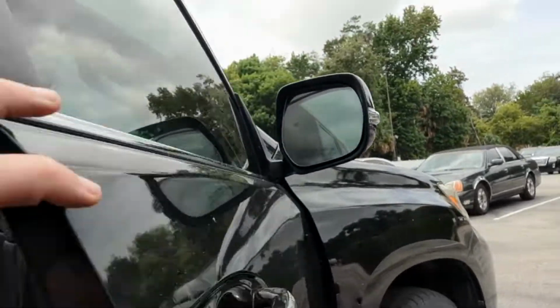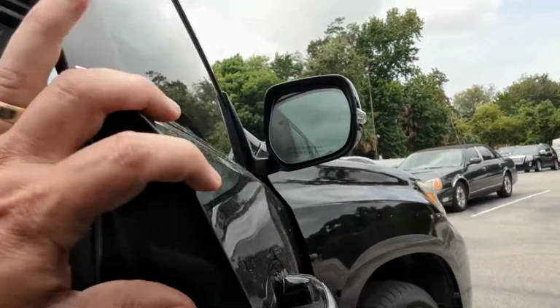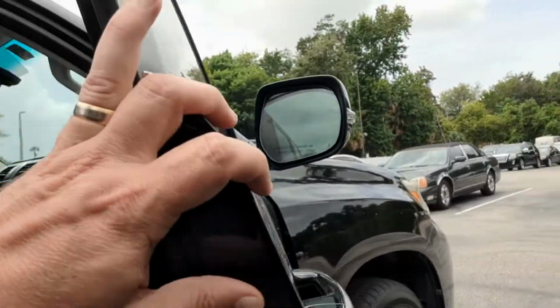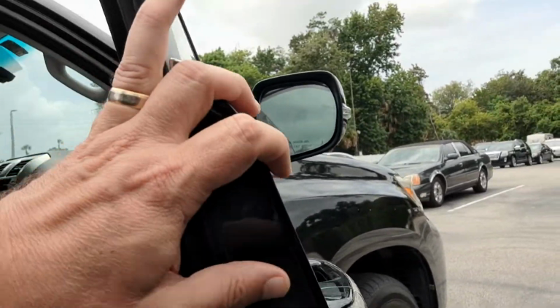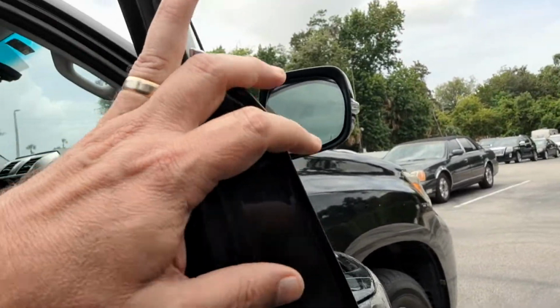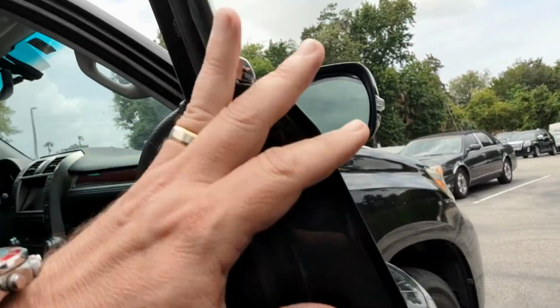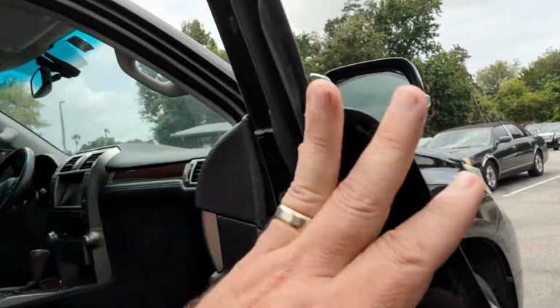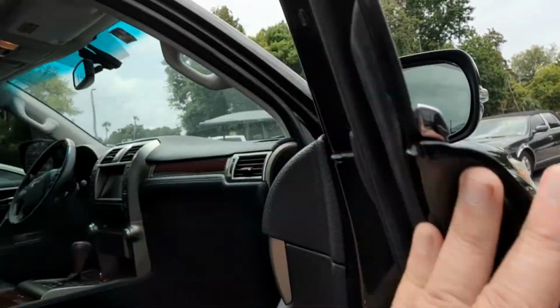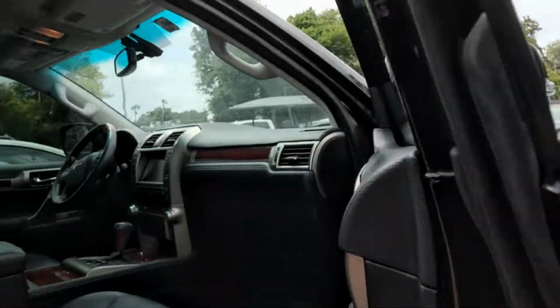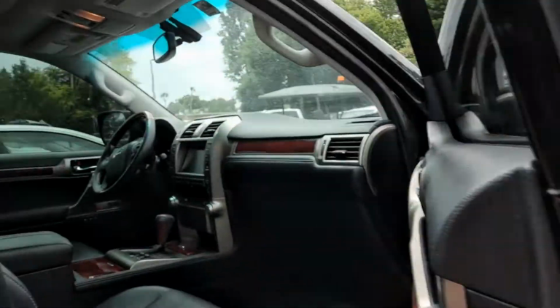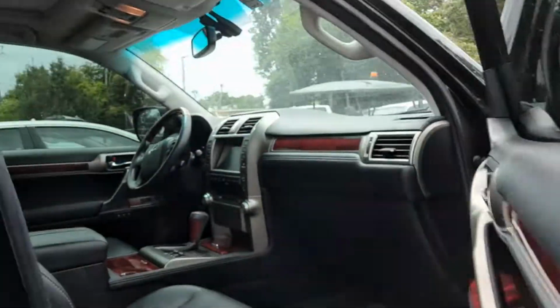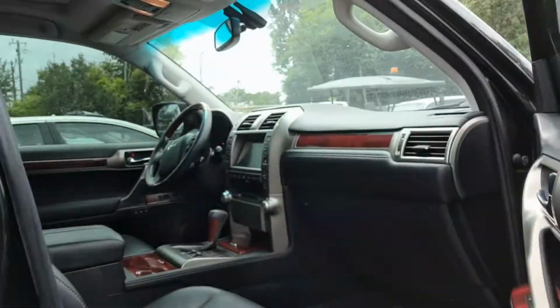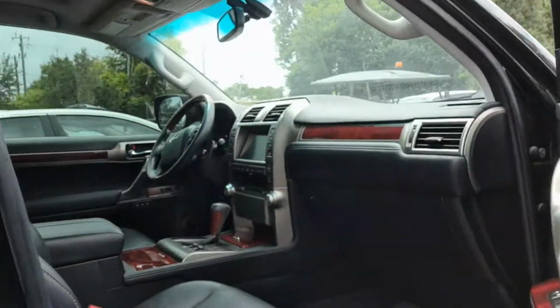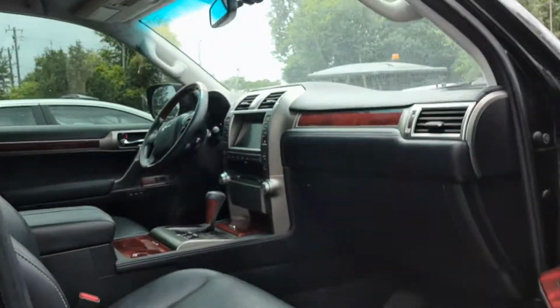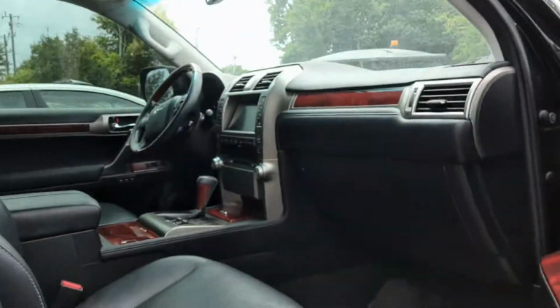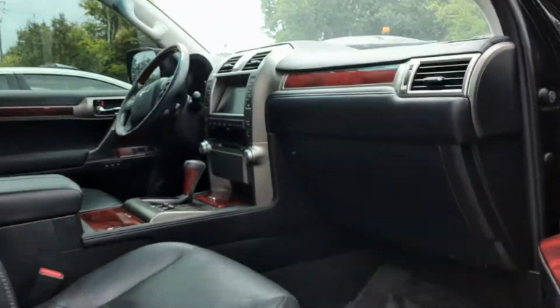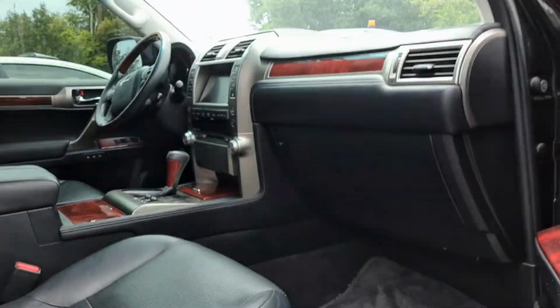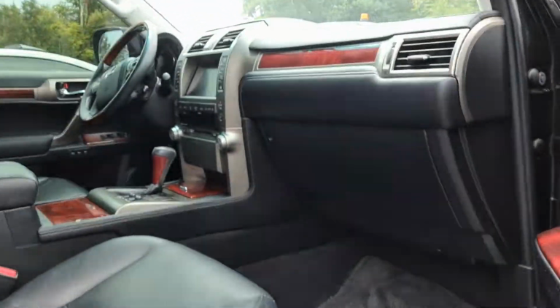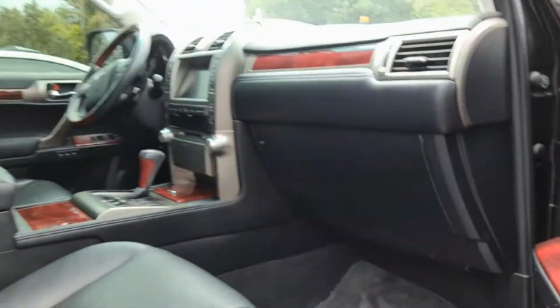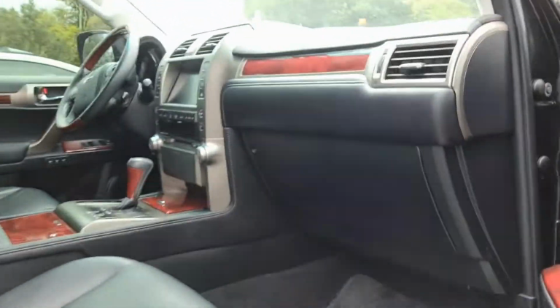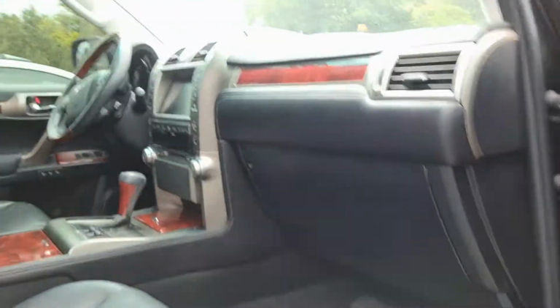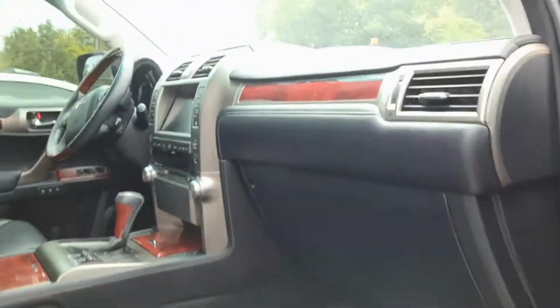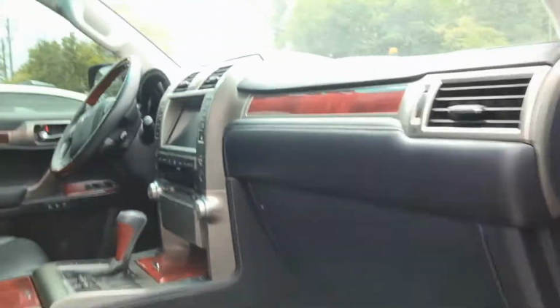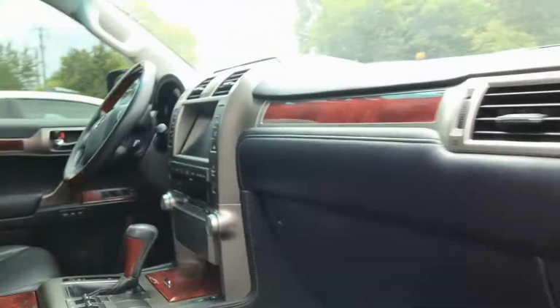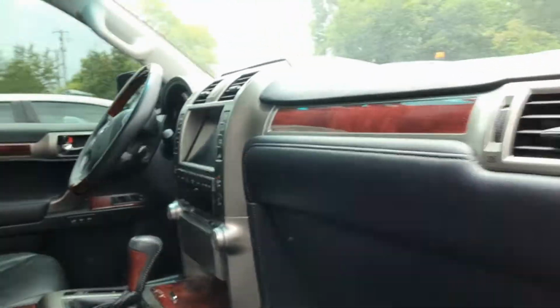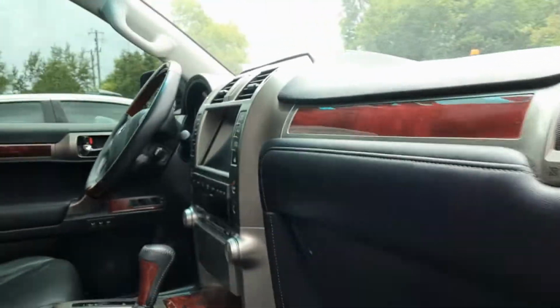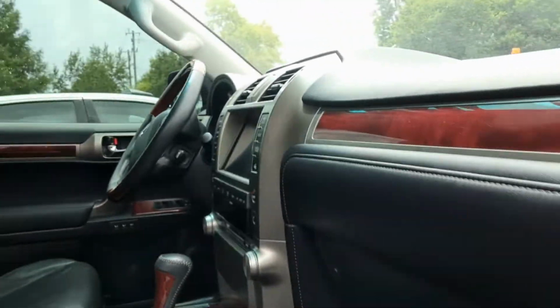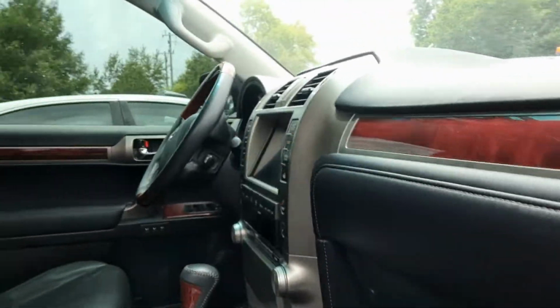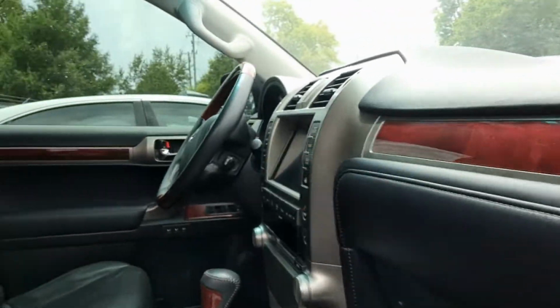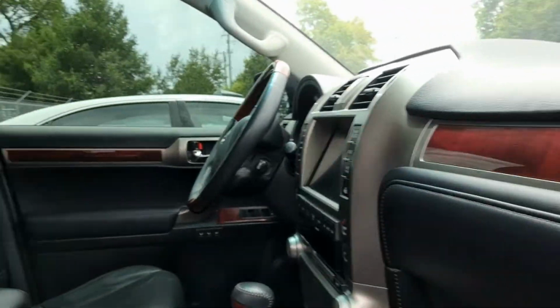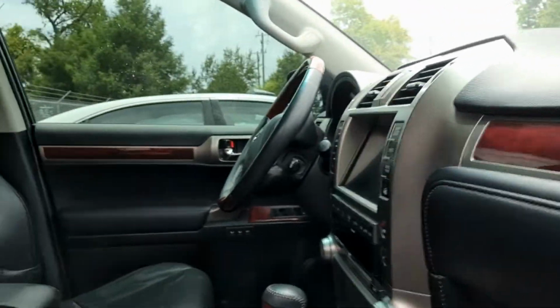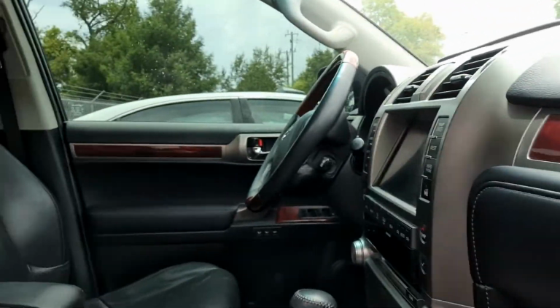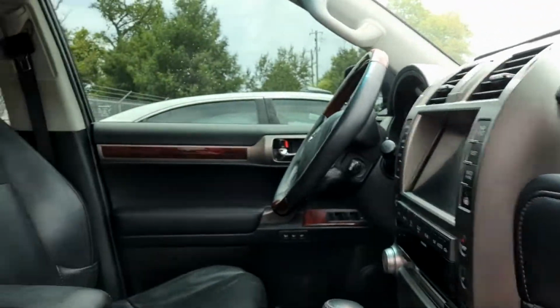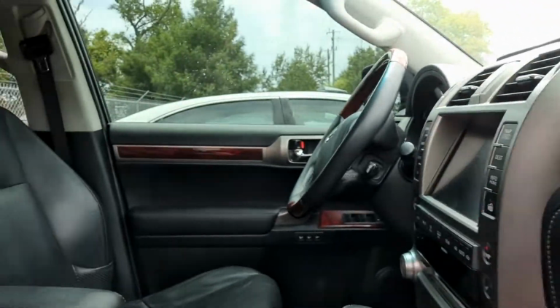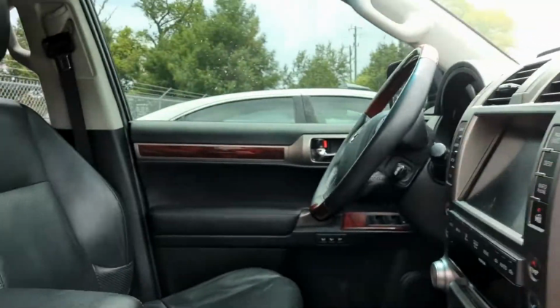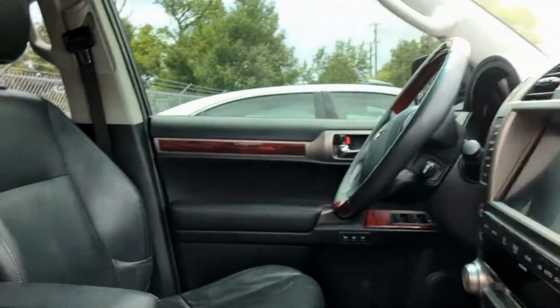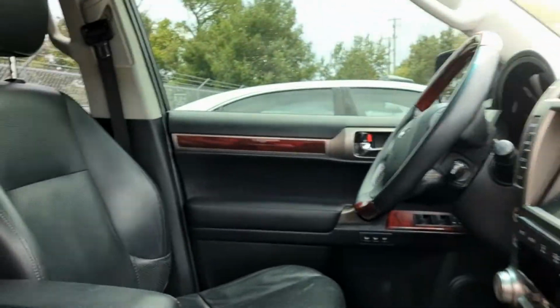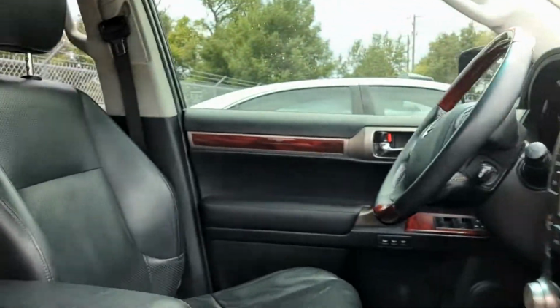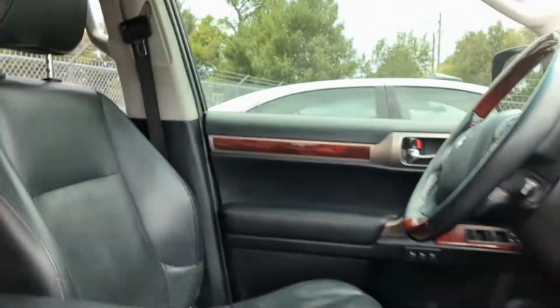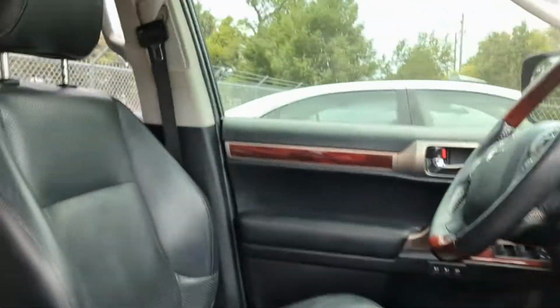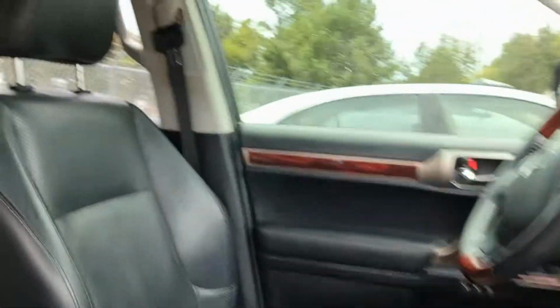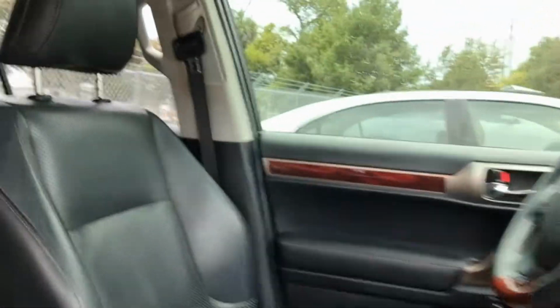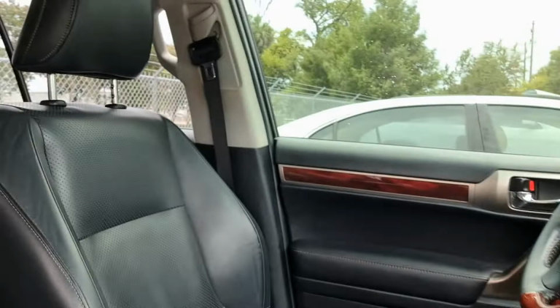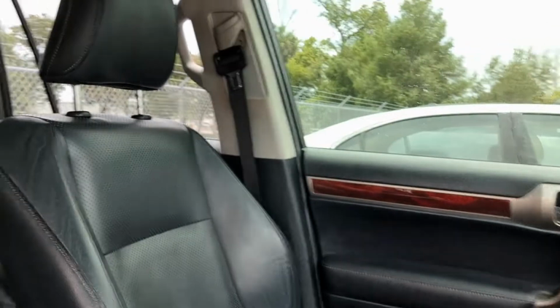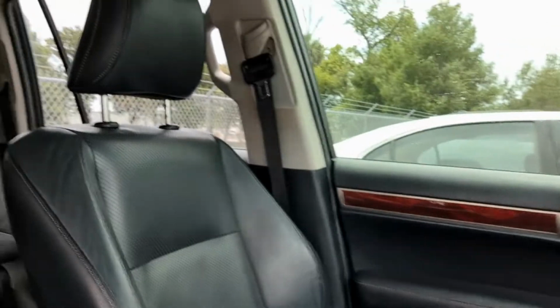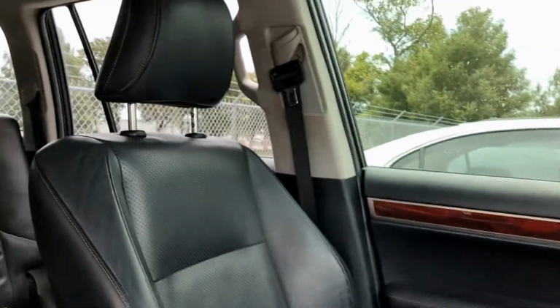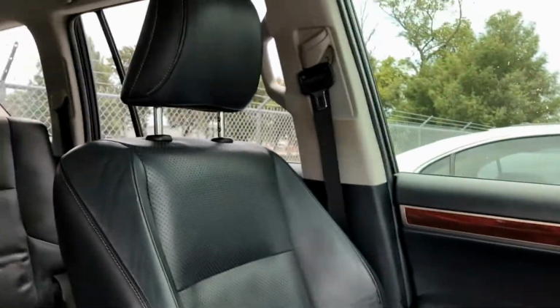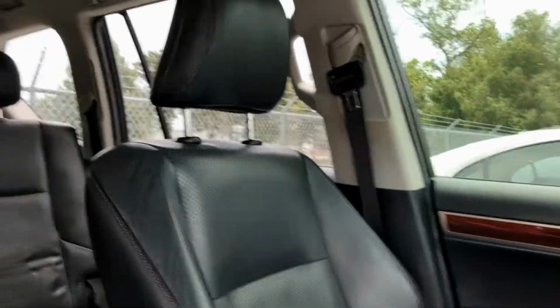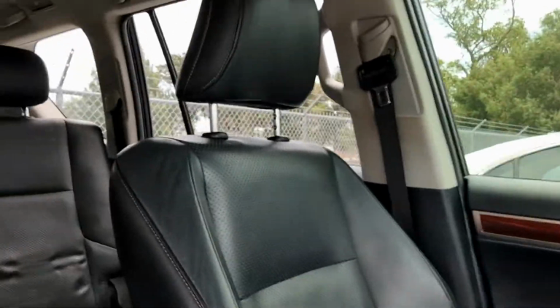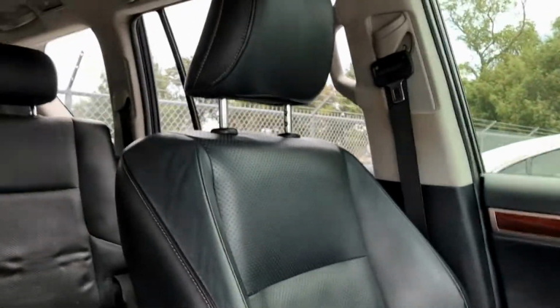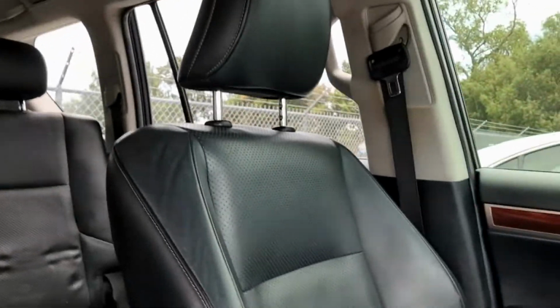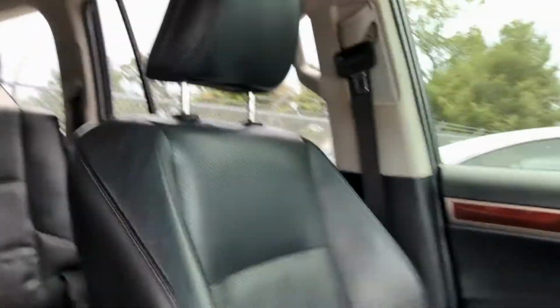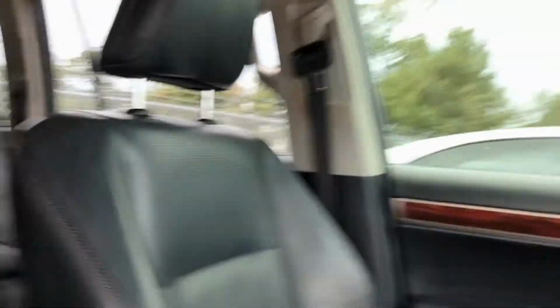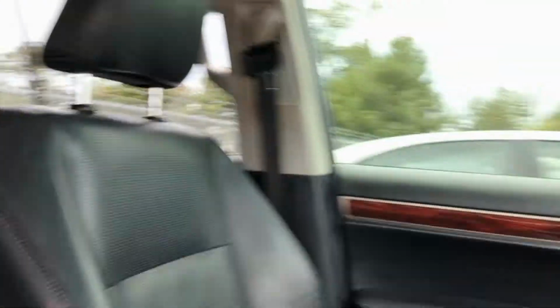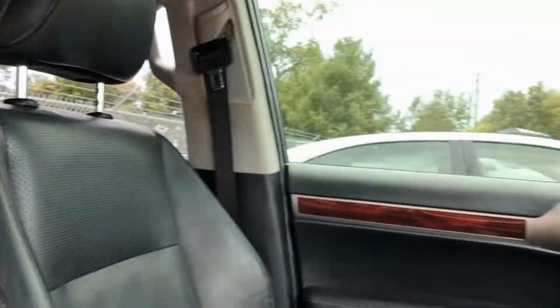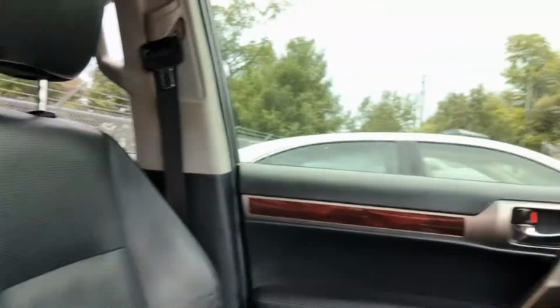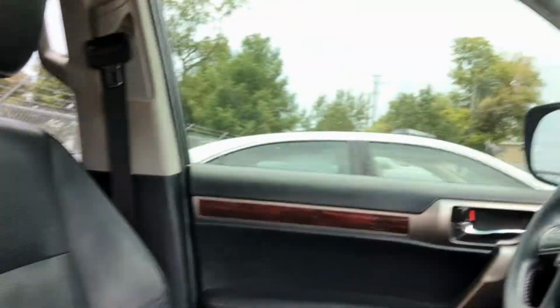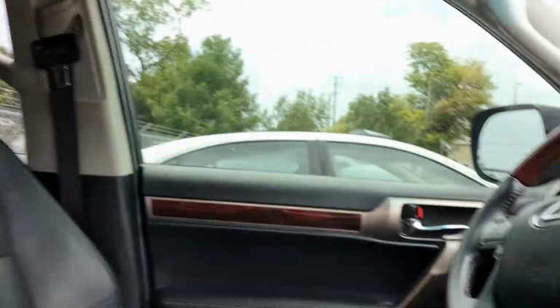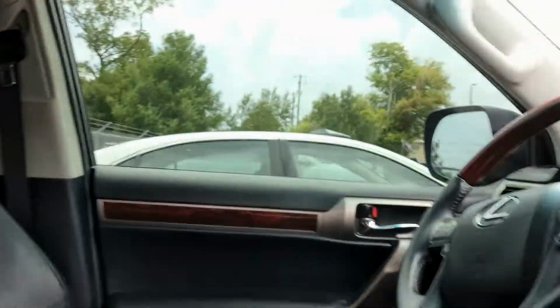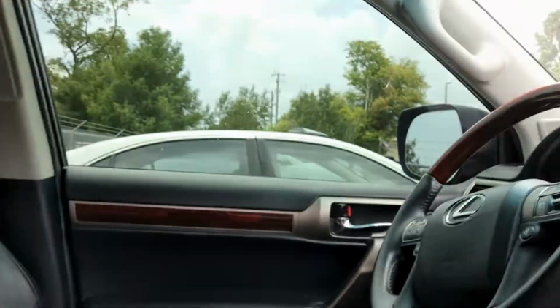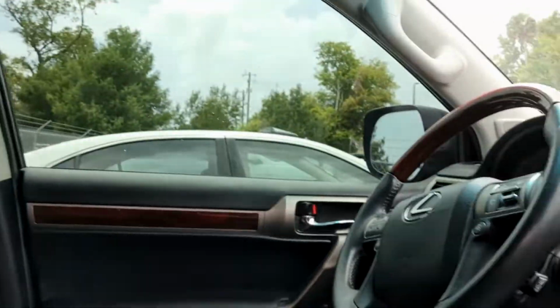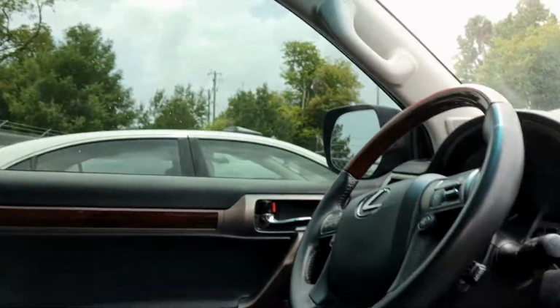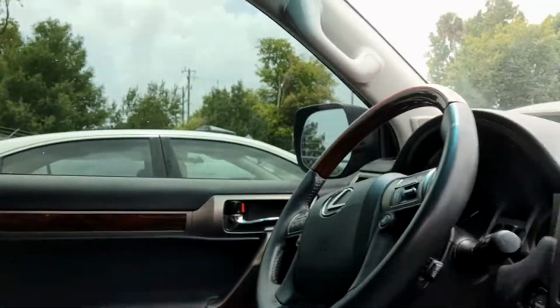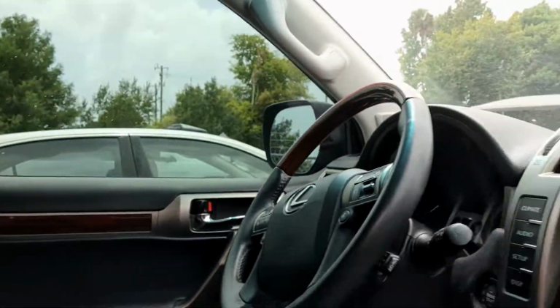So the interior here — black leather perforated seats. It does have the sunroof.